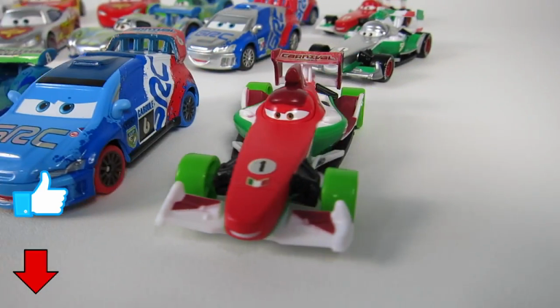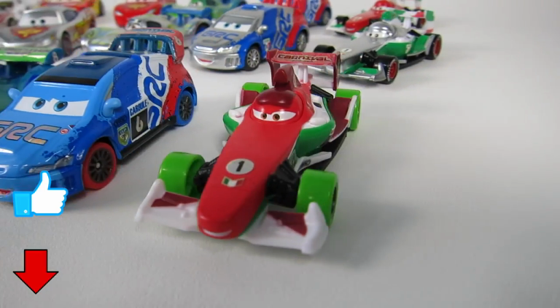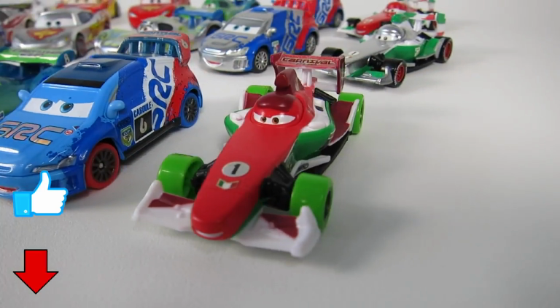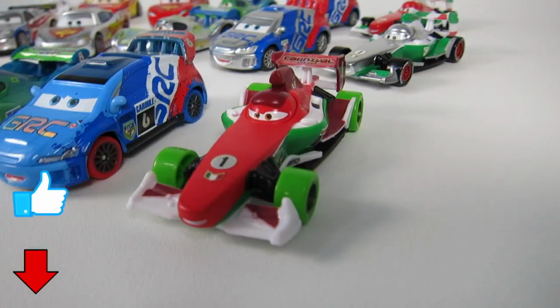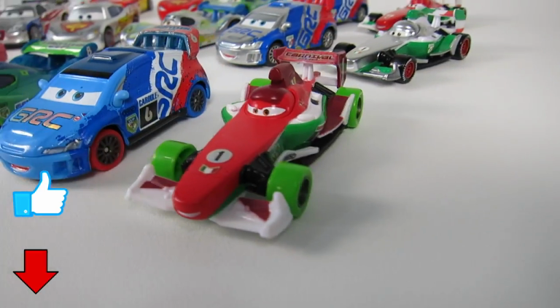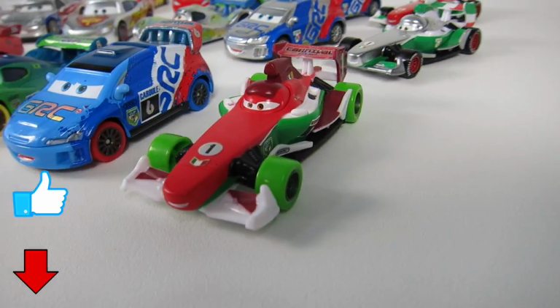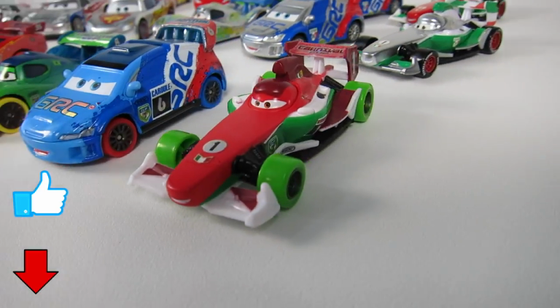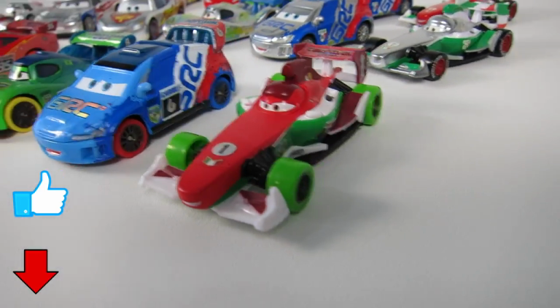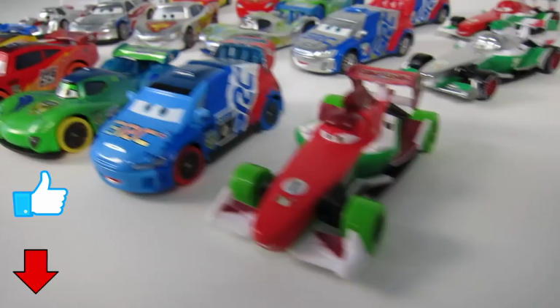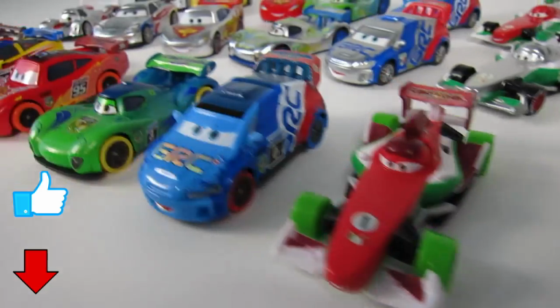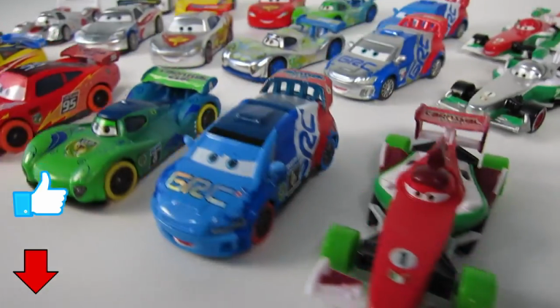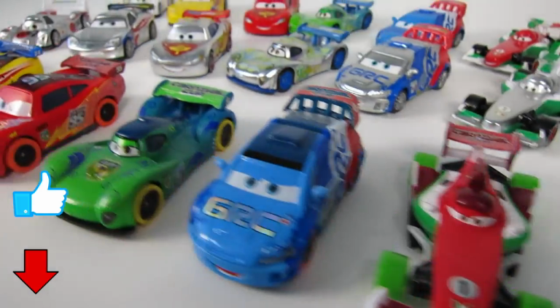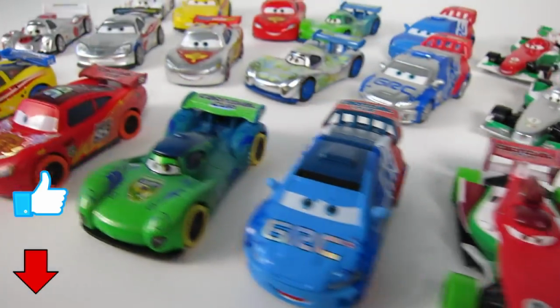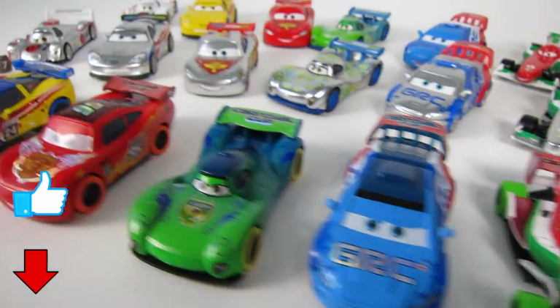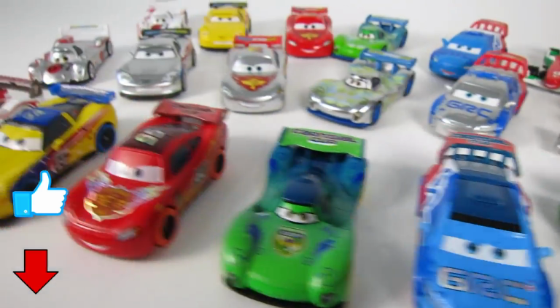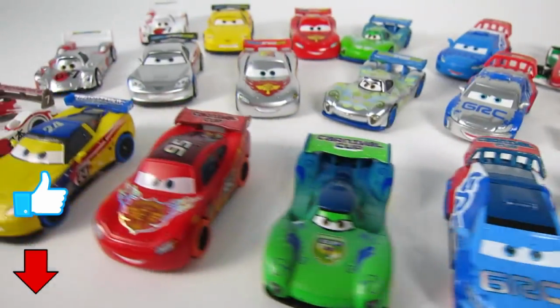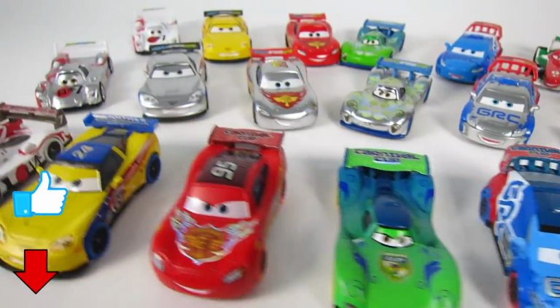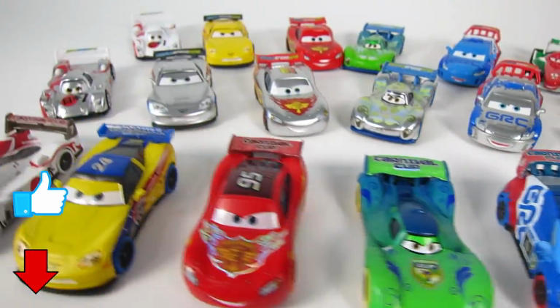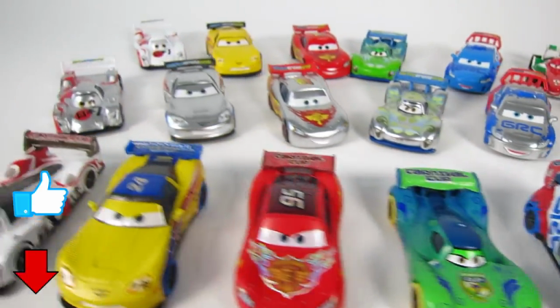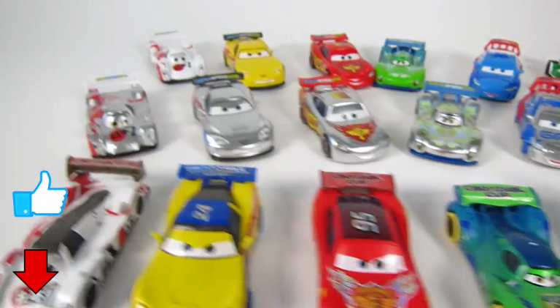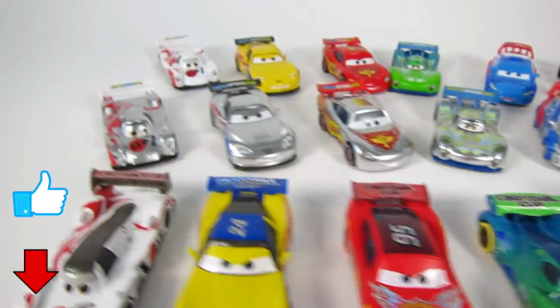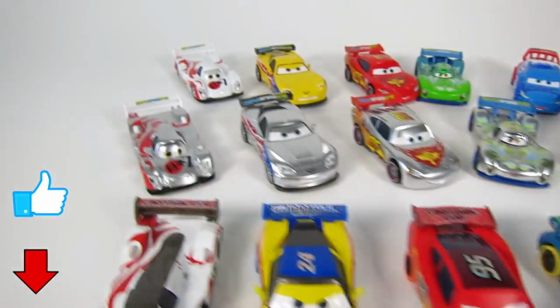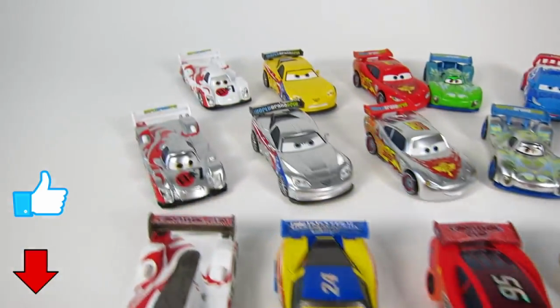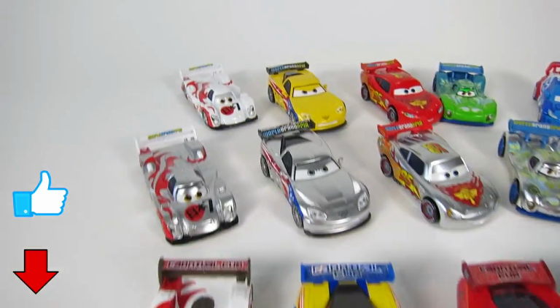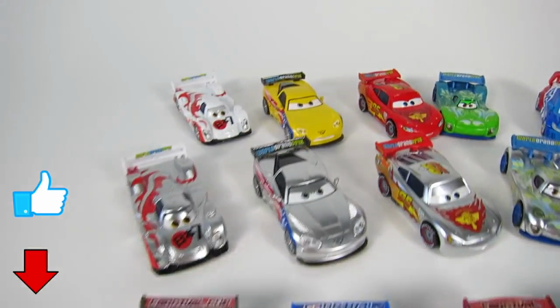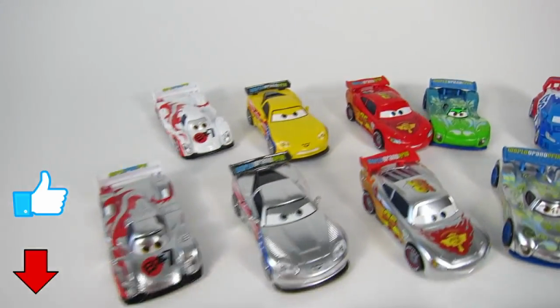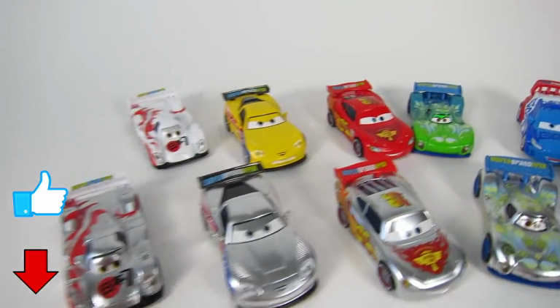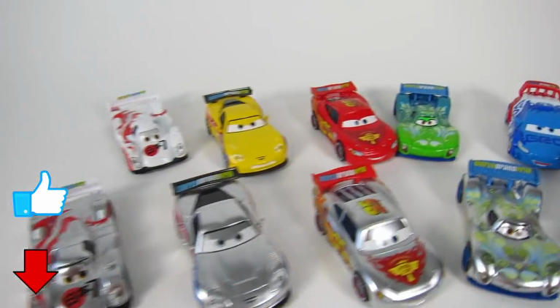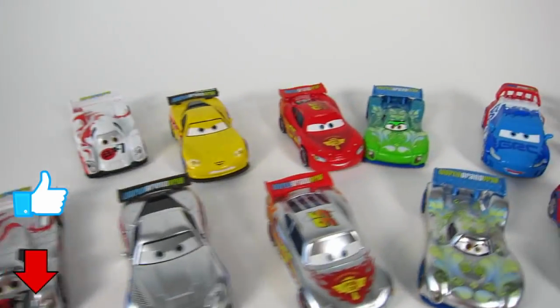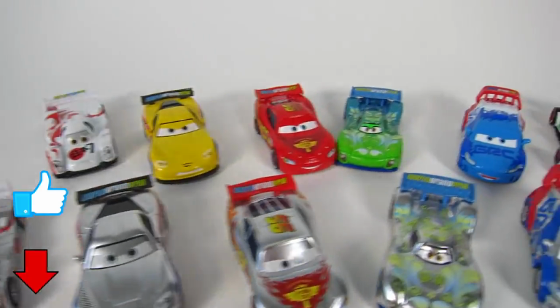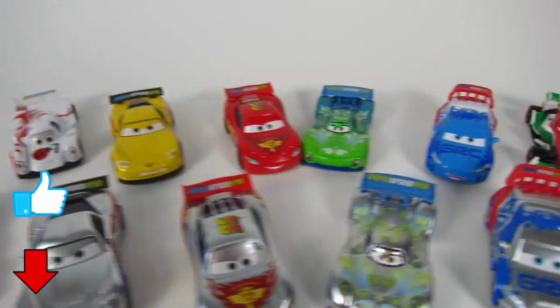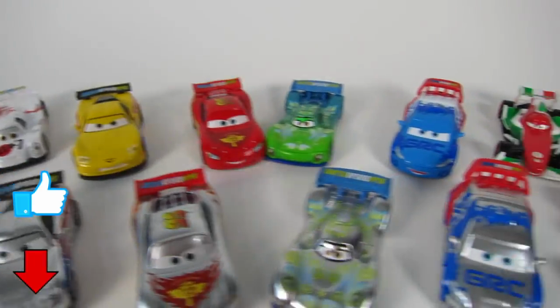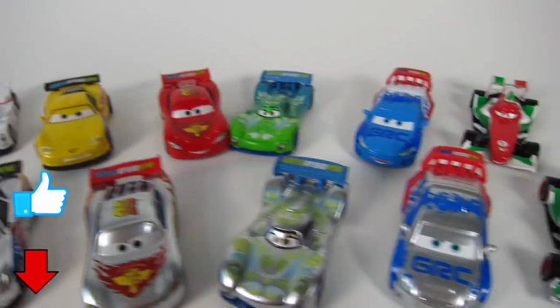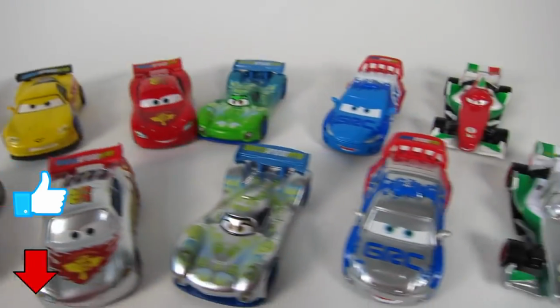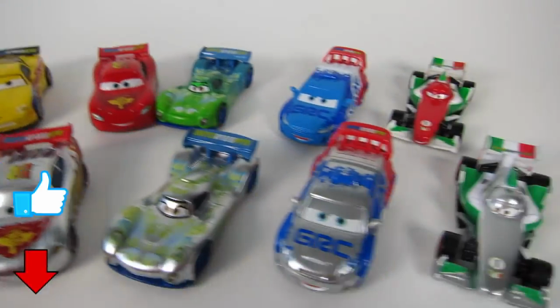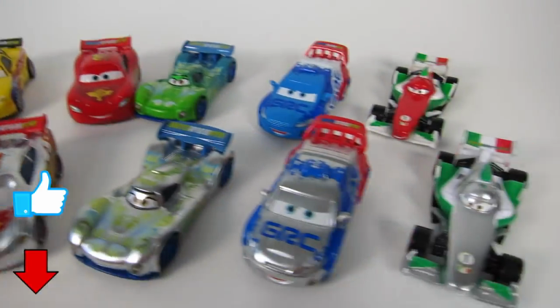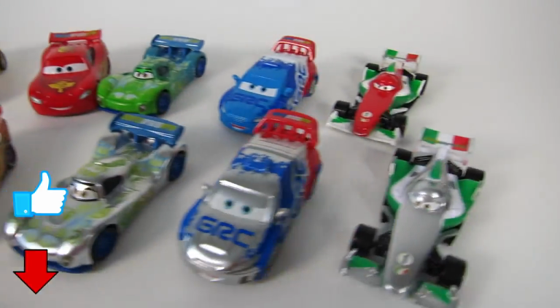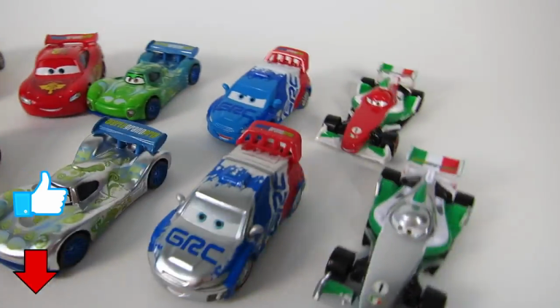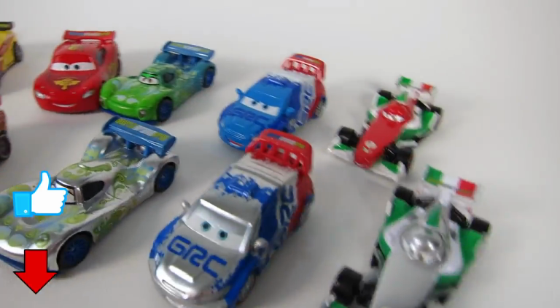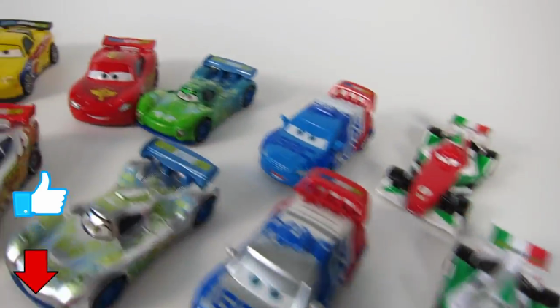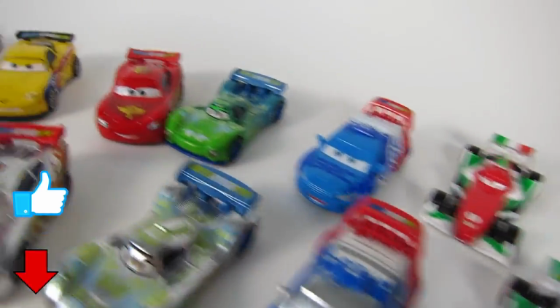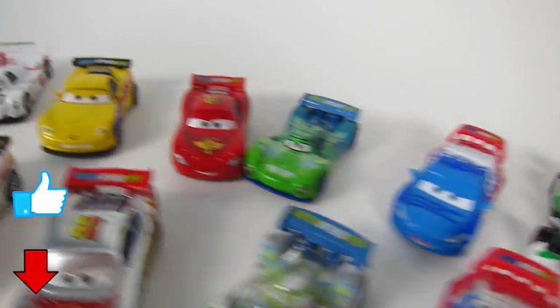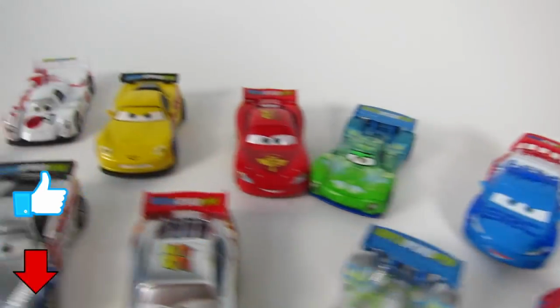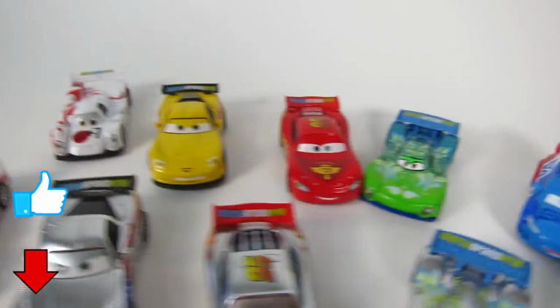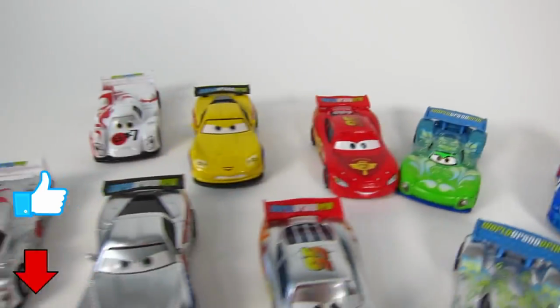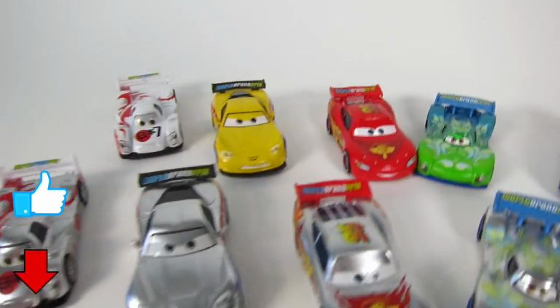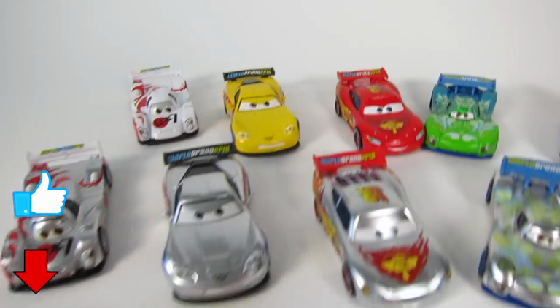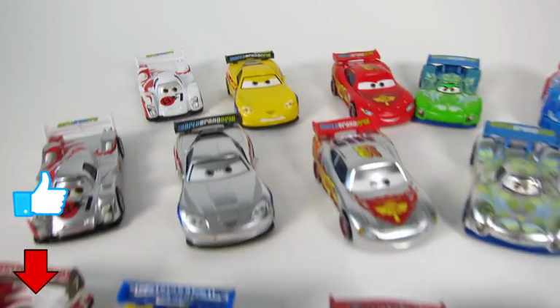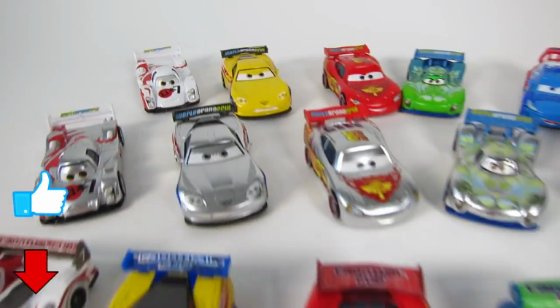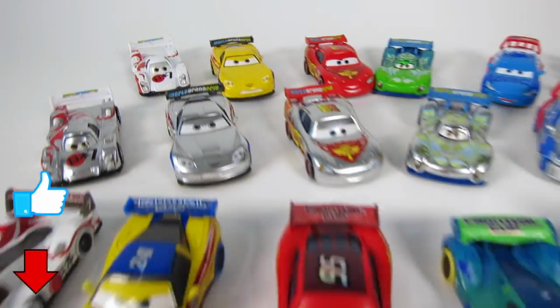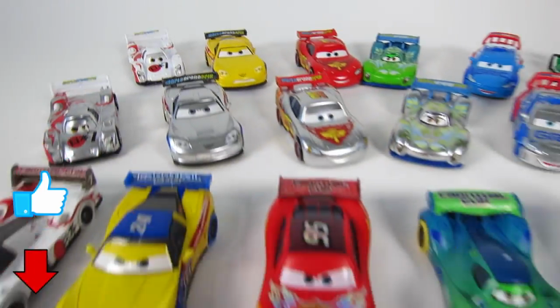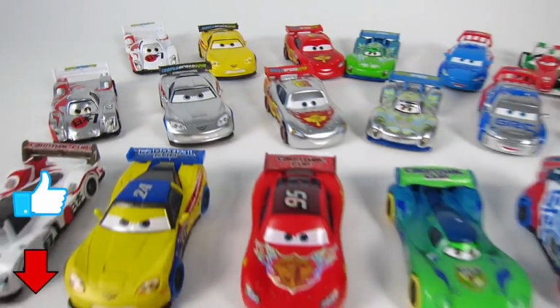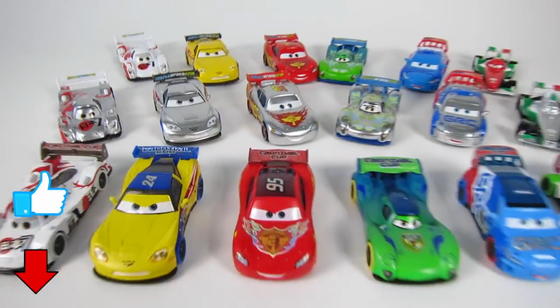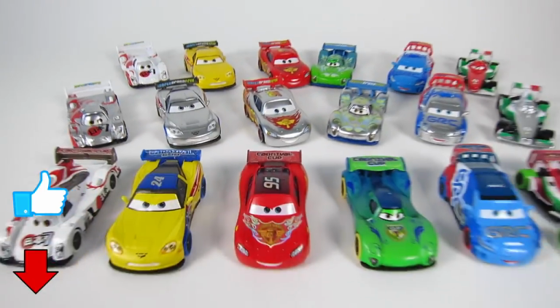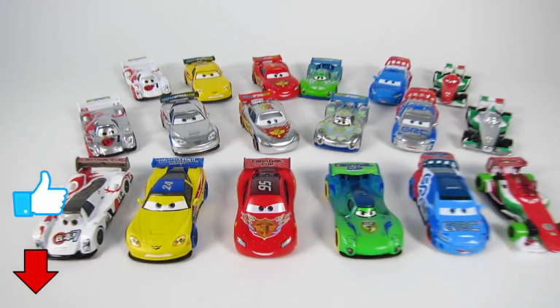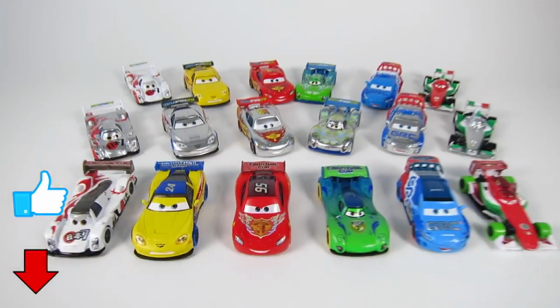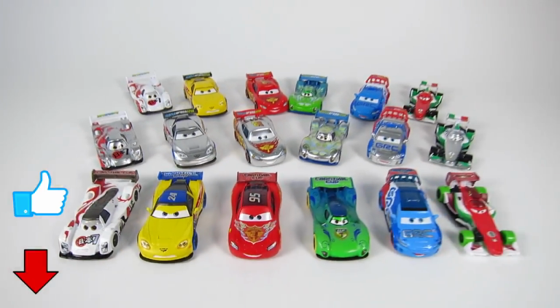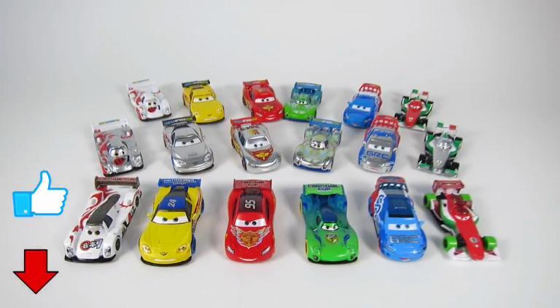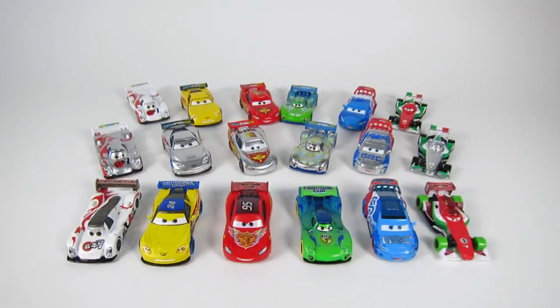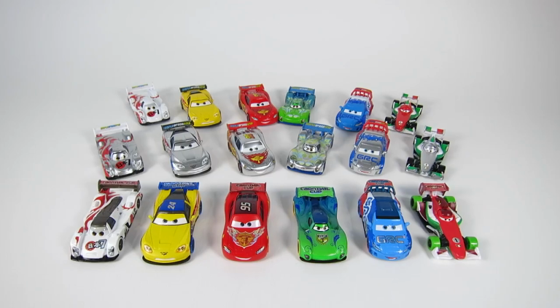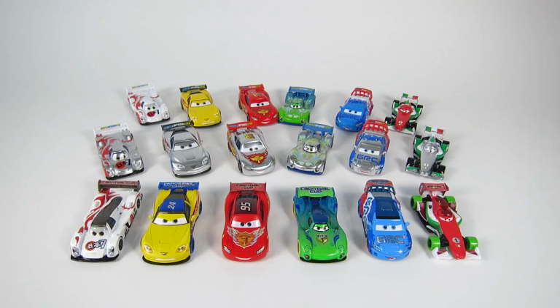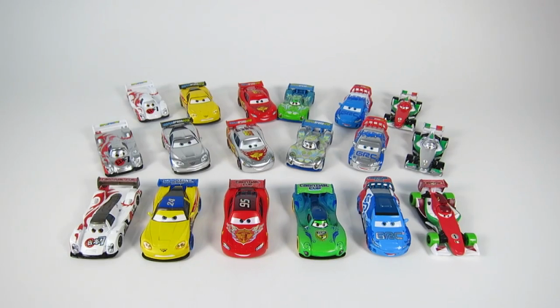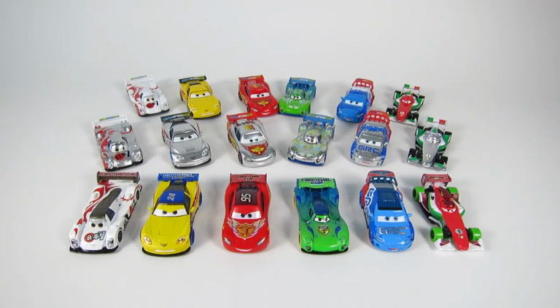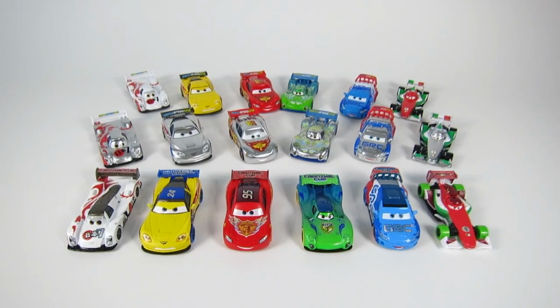Well, that's it for this episode of Show and Tell. Make sure you check out my channel for other Disney Pixar Cars videos and for more exciting toys.